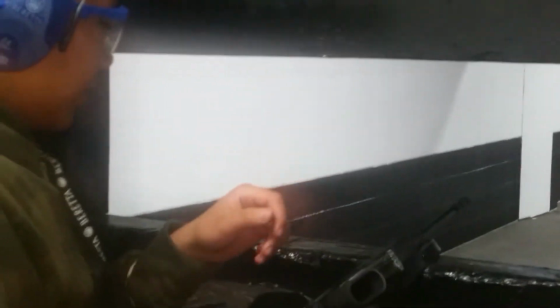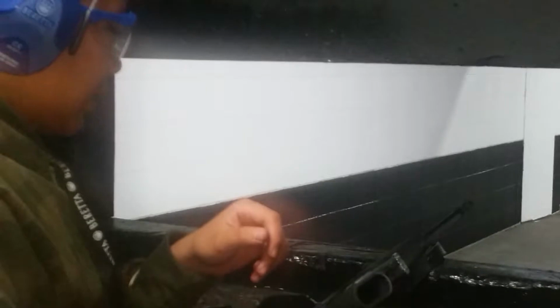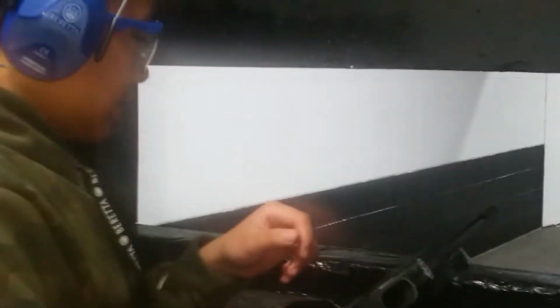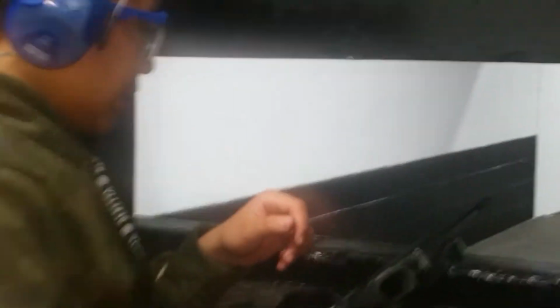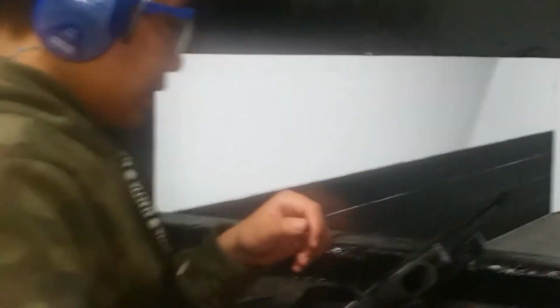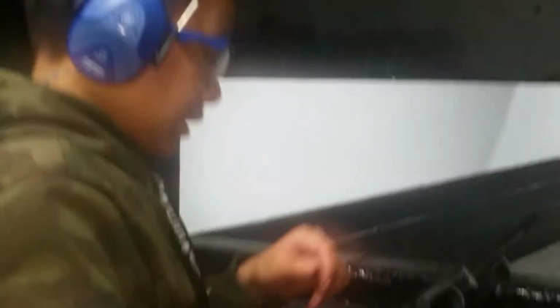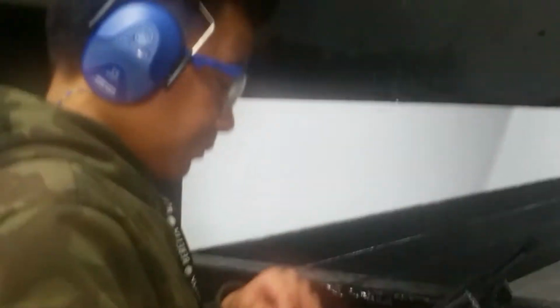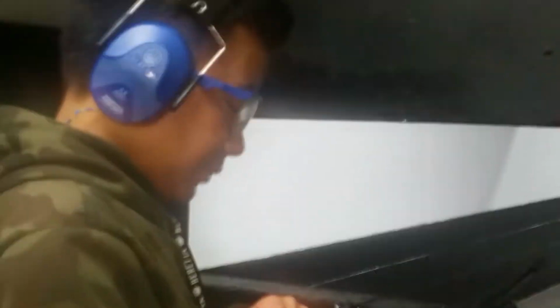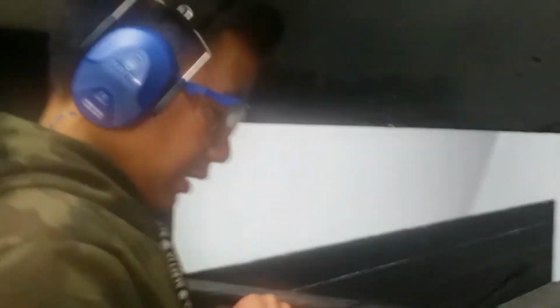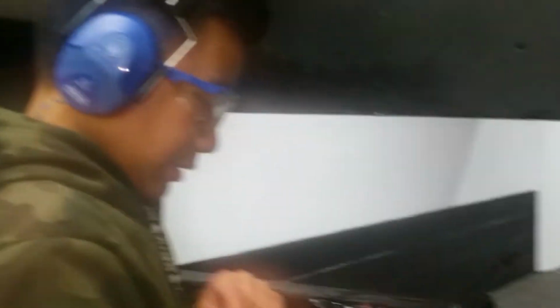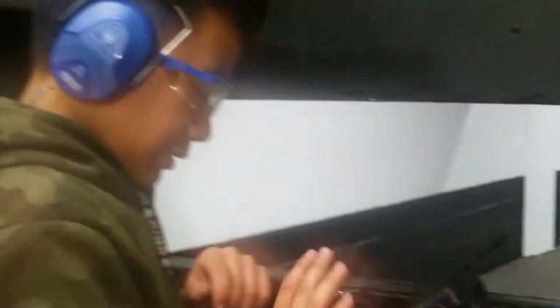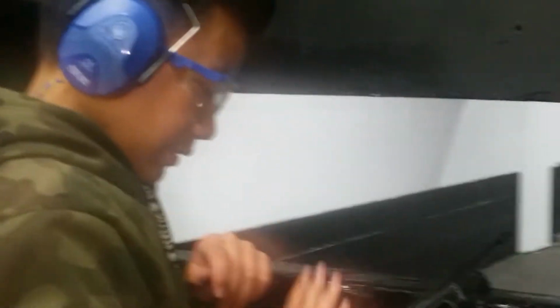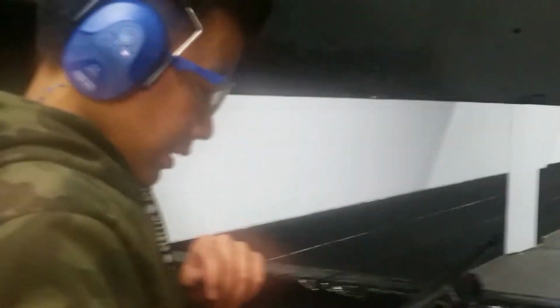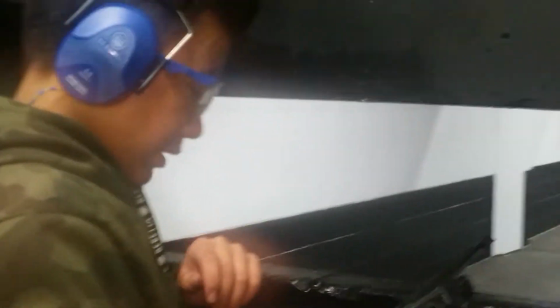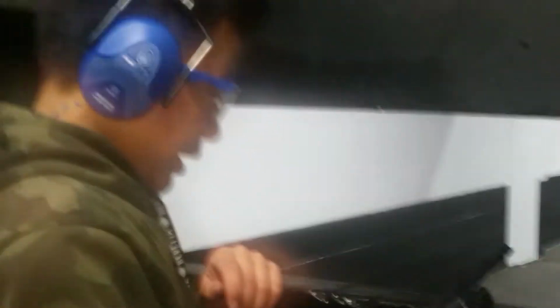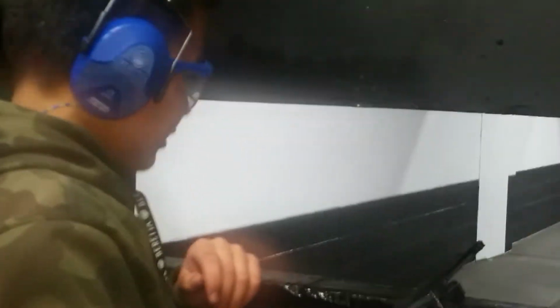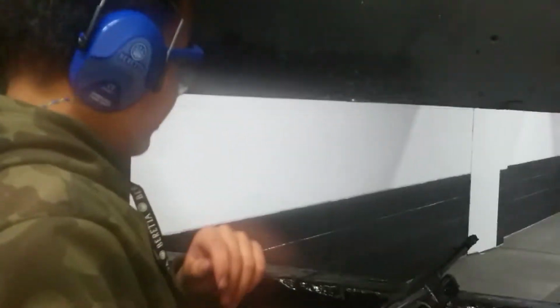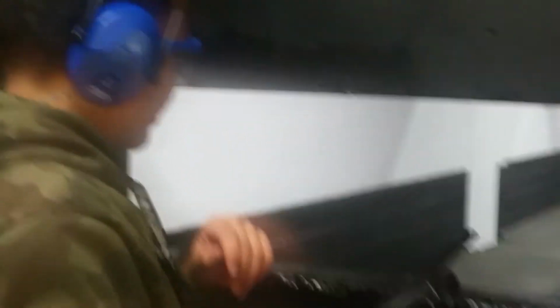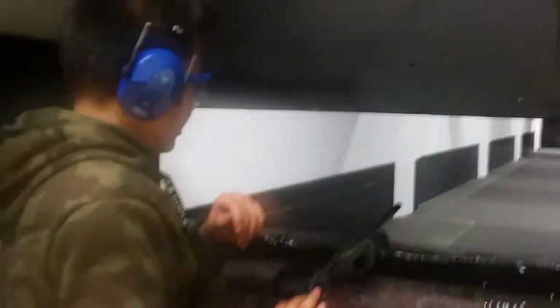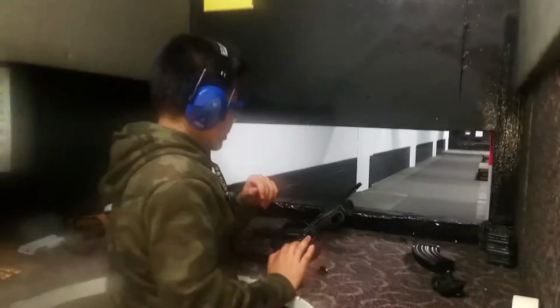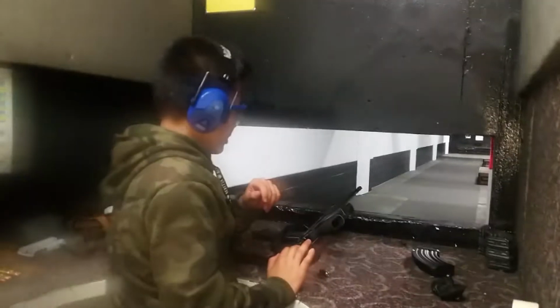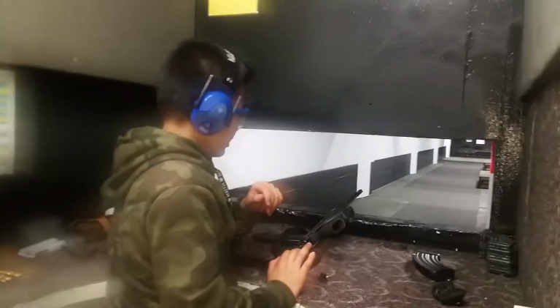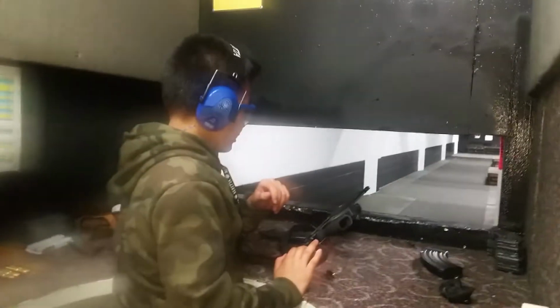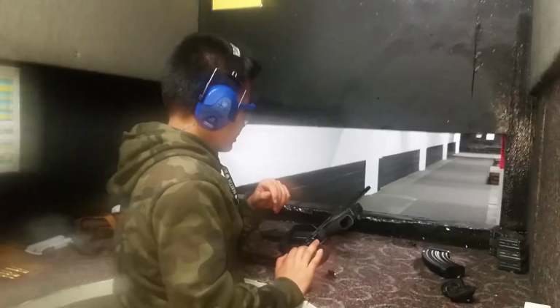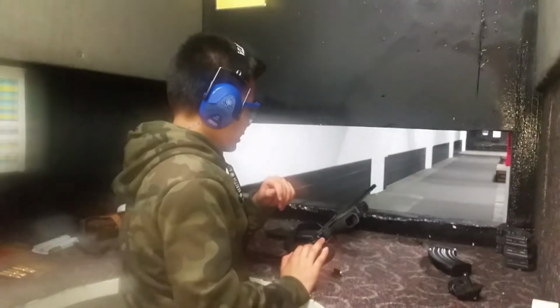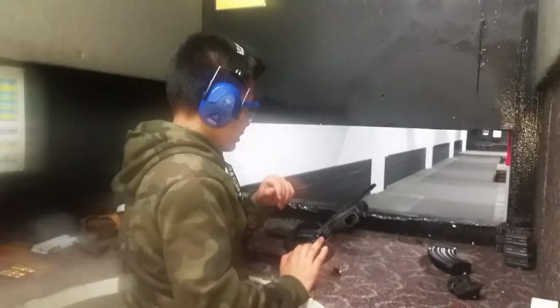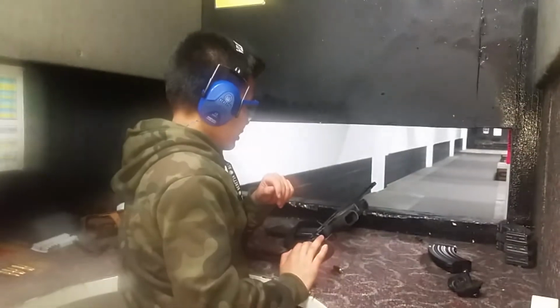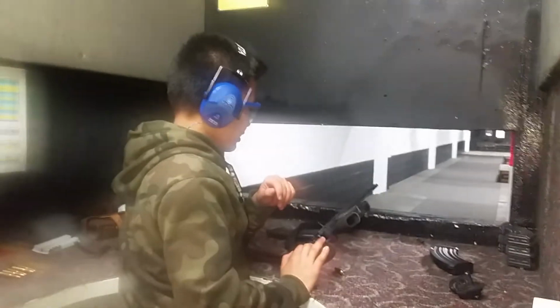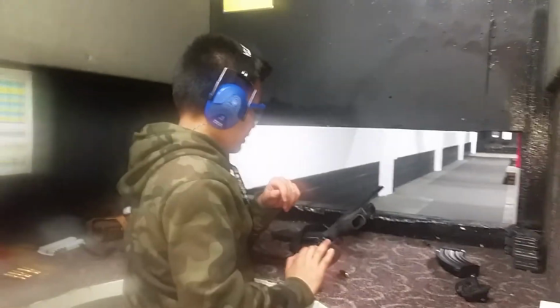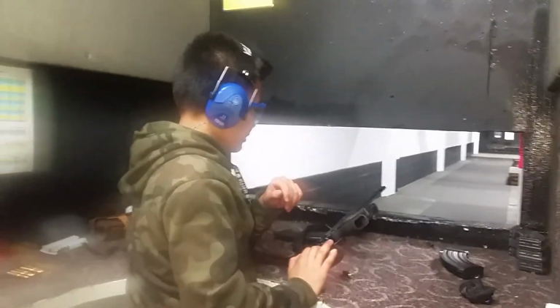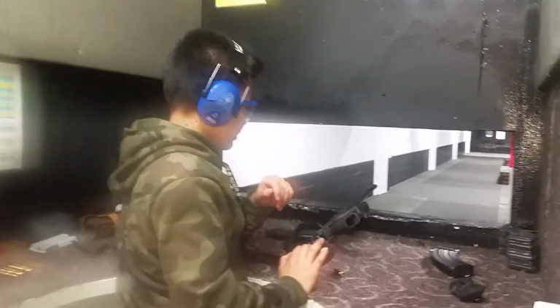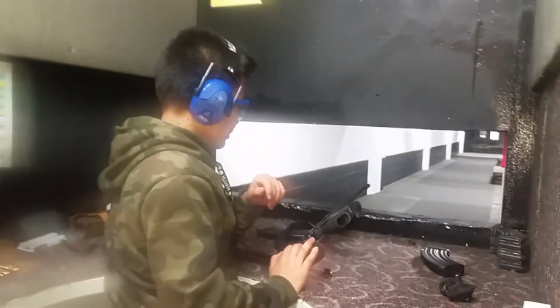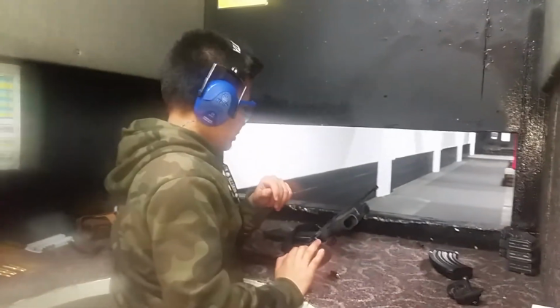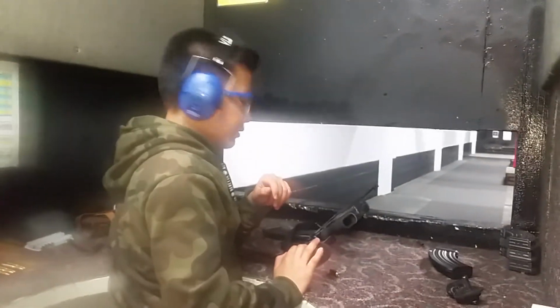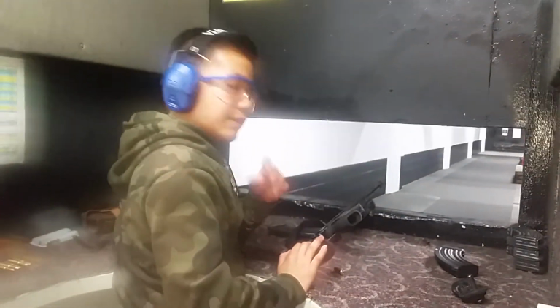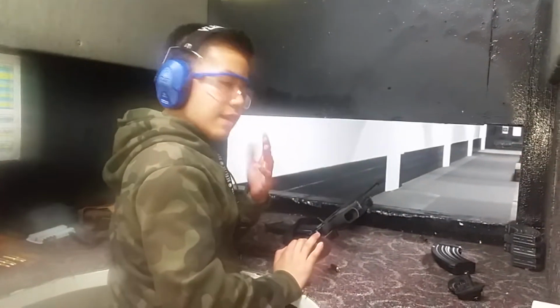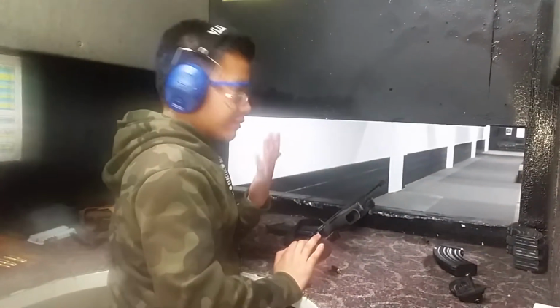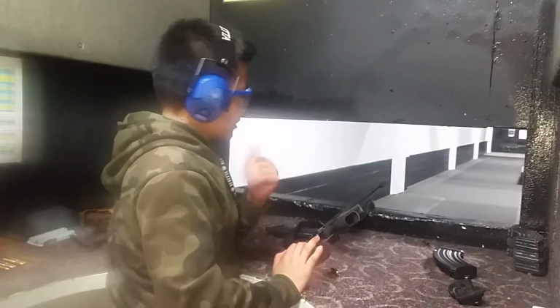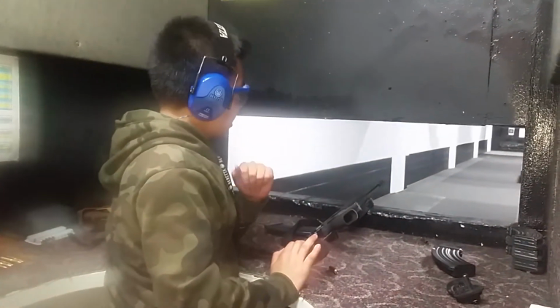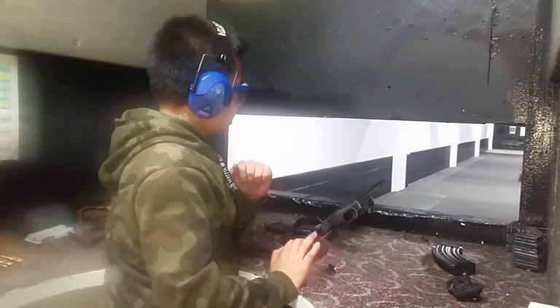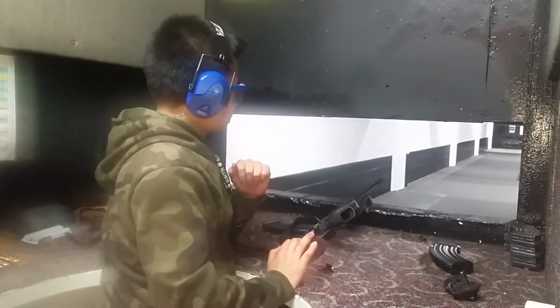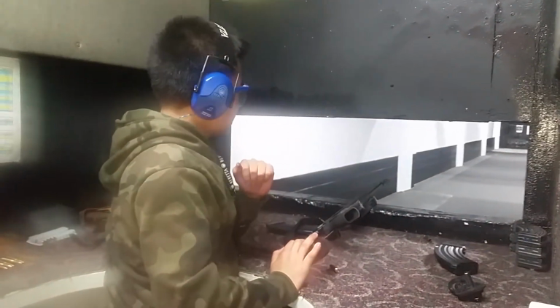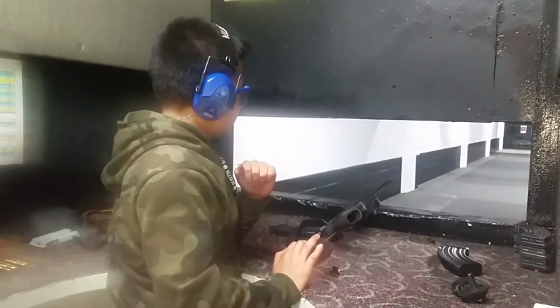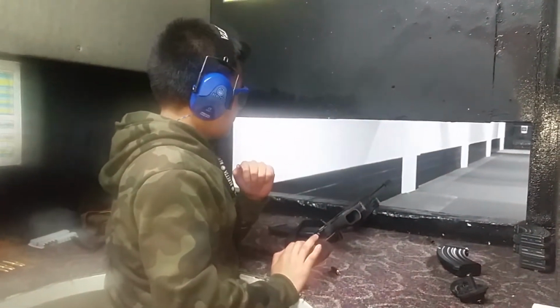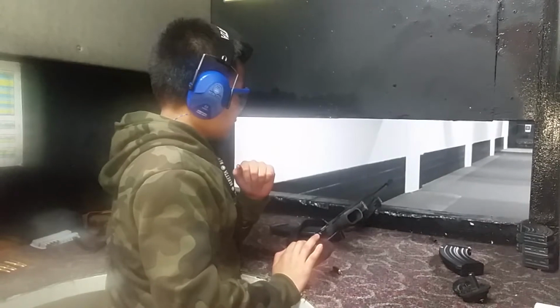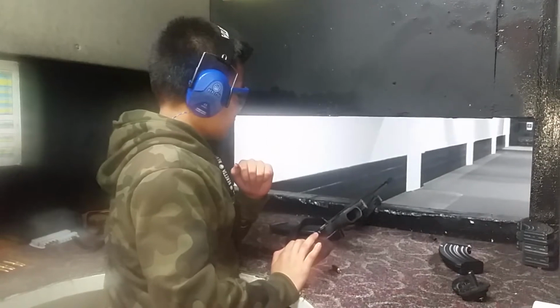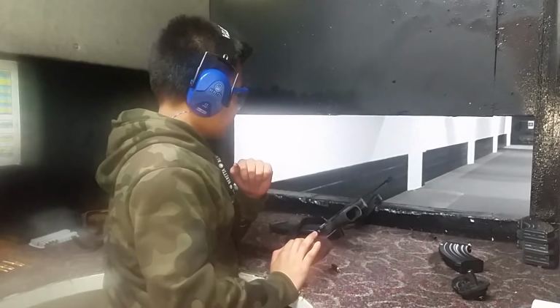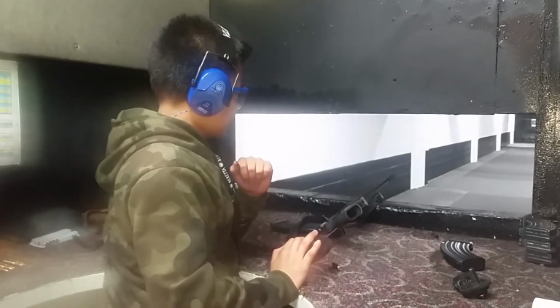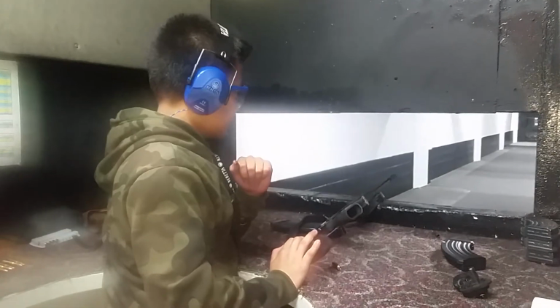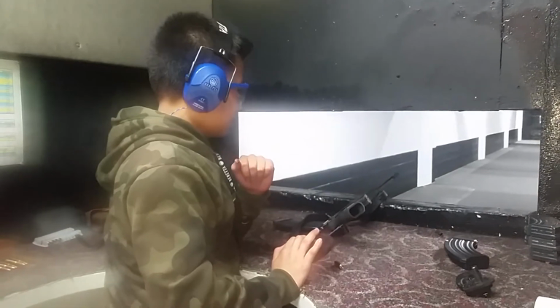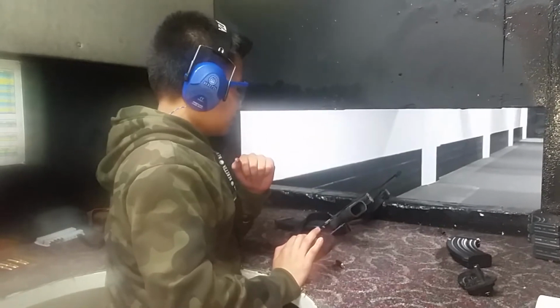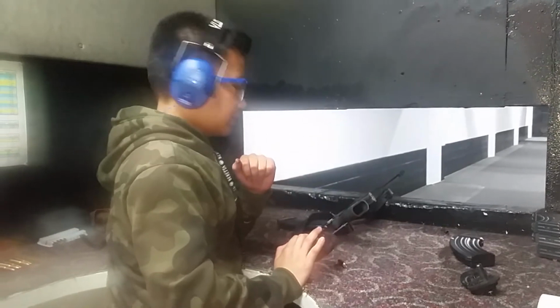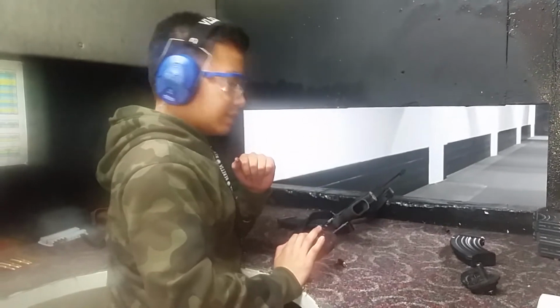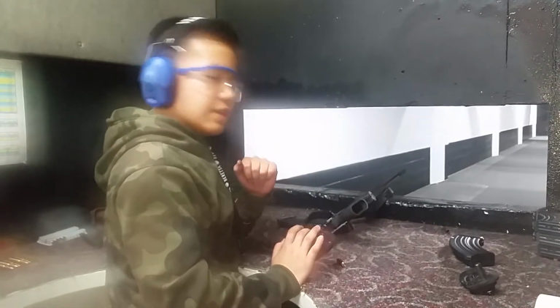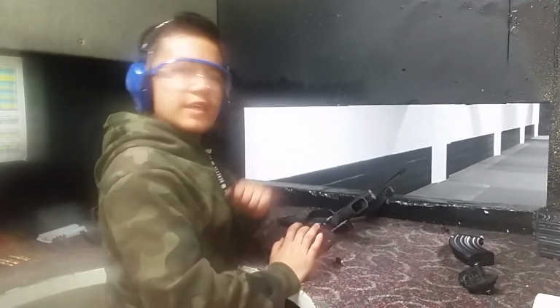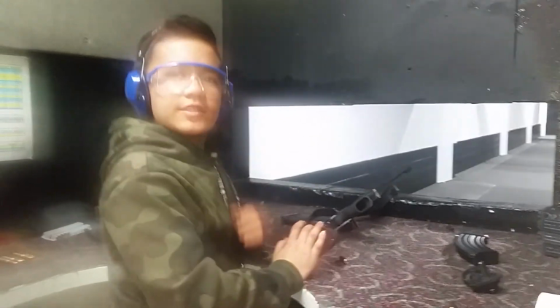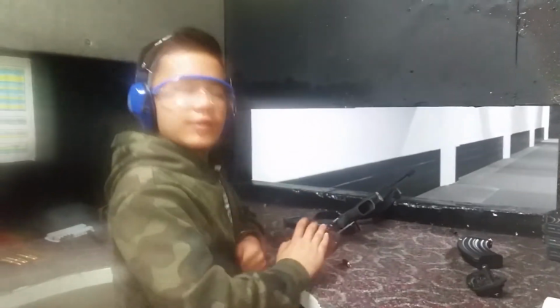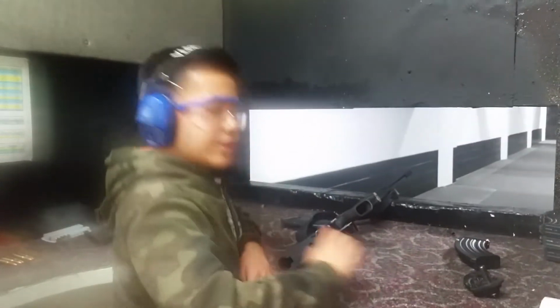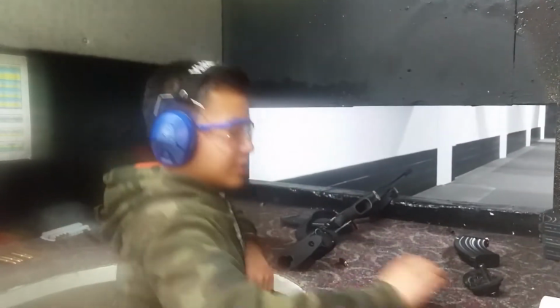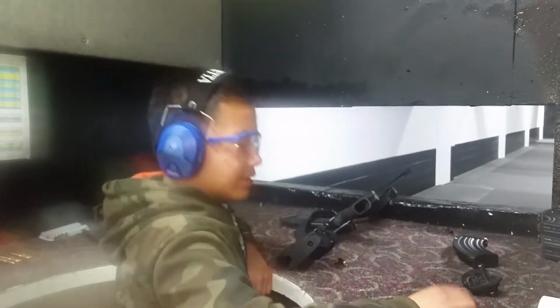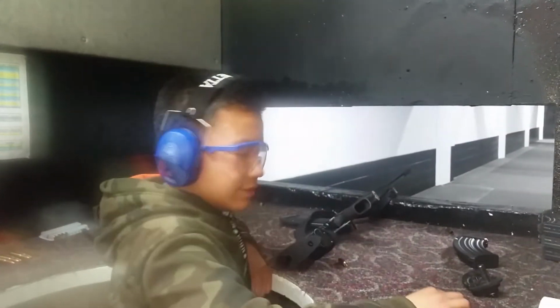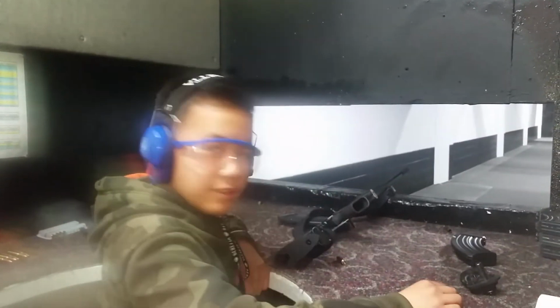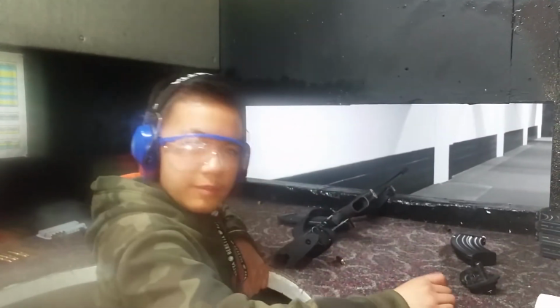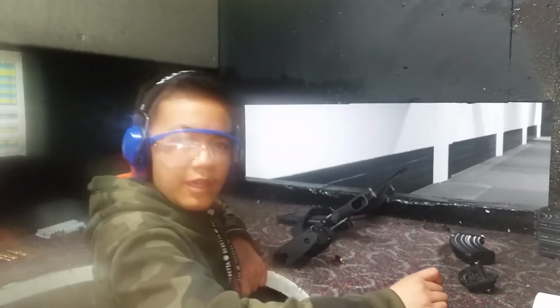VZ-58 Sporter — tackled the first one with a 5-round magazine. Yeah, thanks for watching. Goodbye. Hope you subscribe.